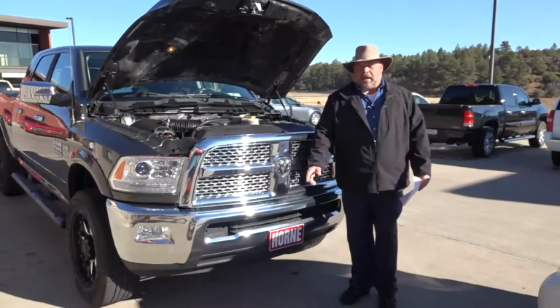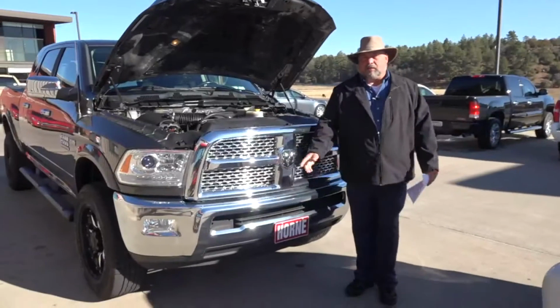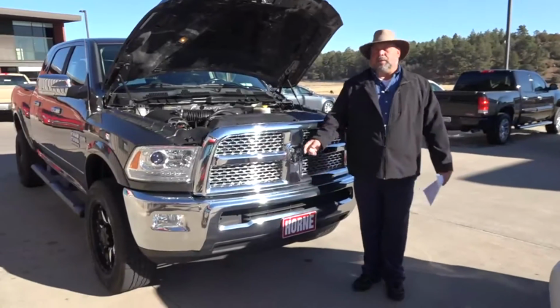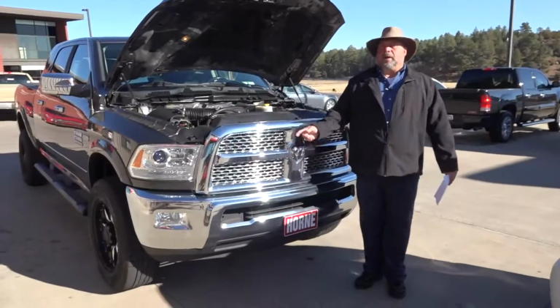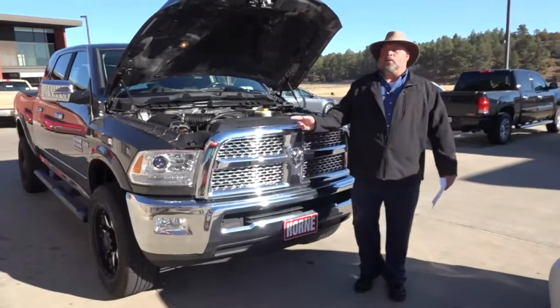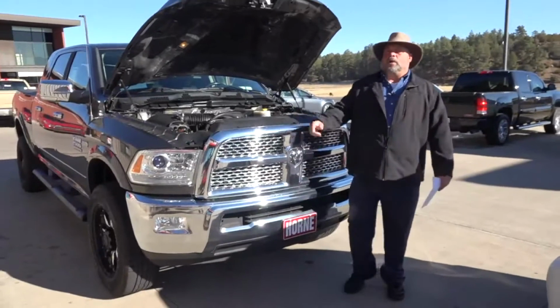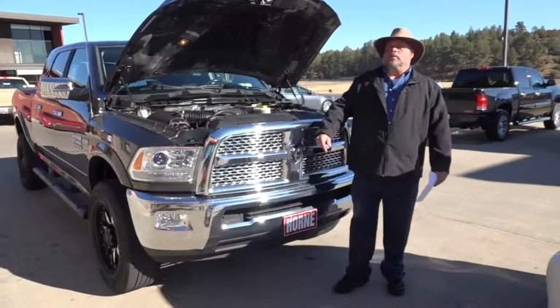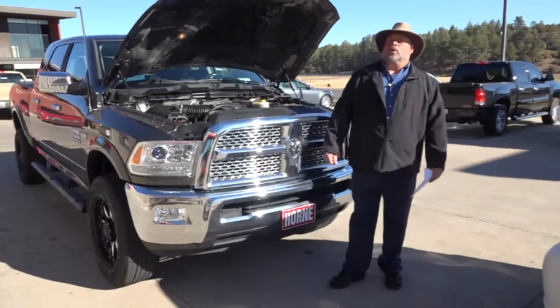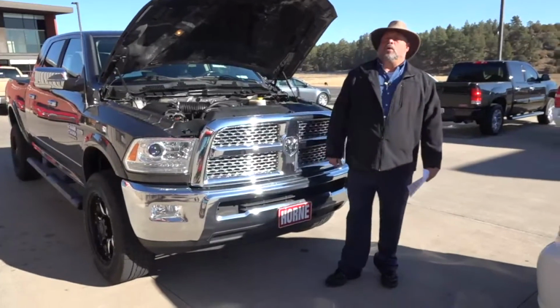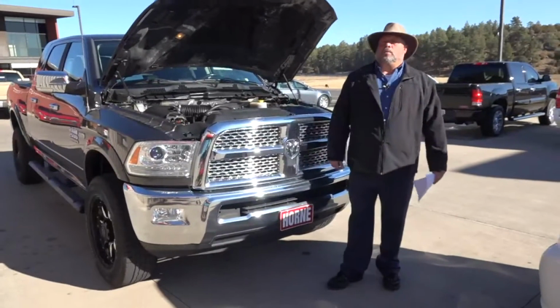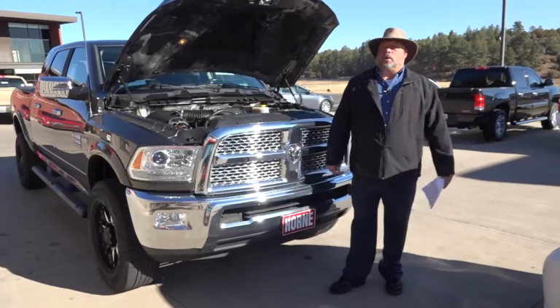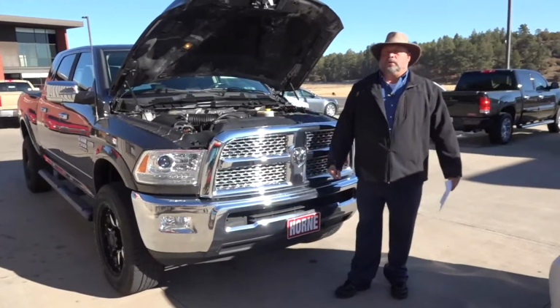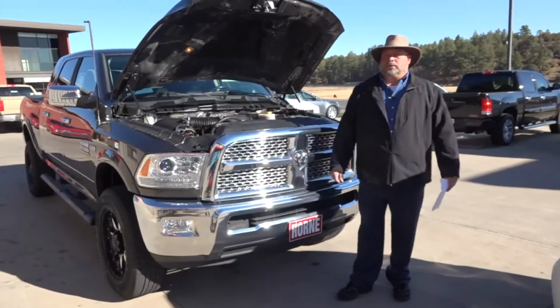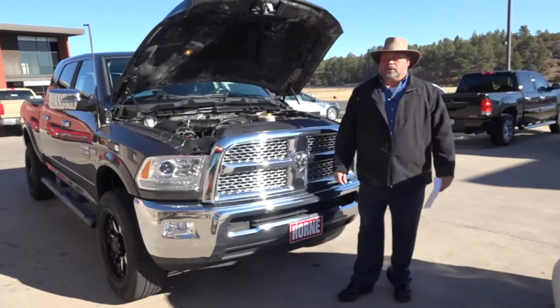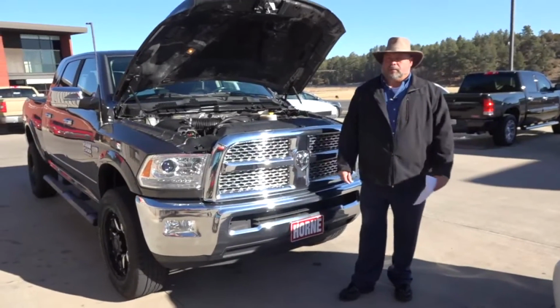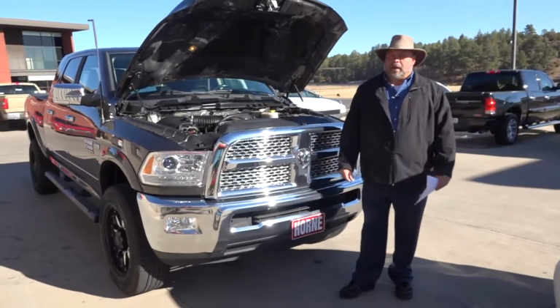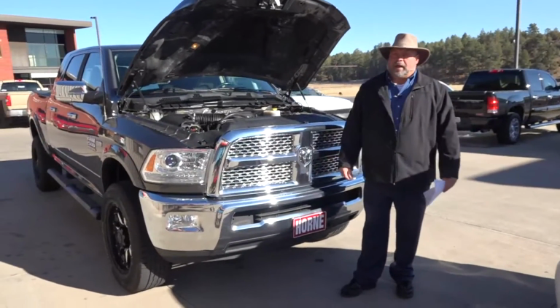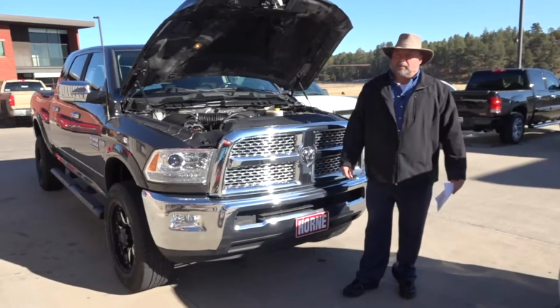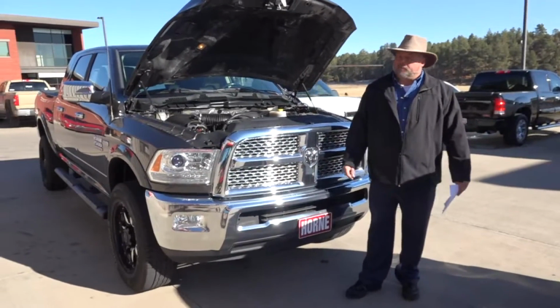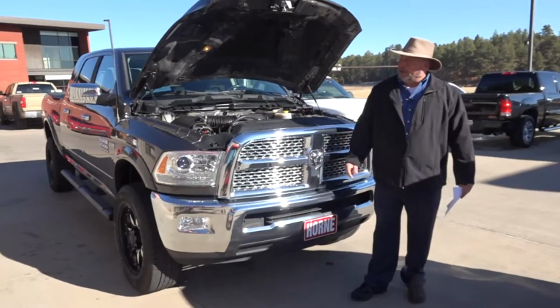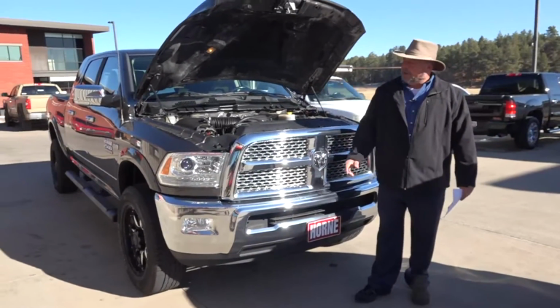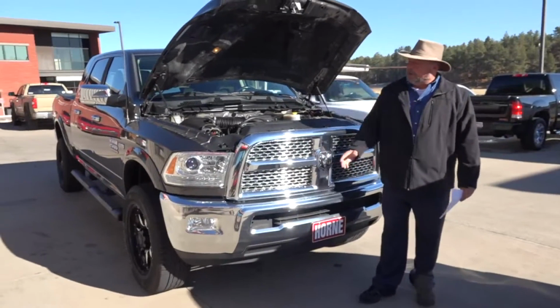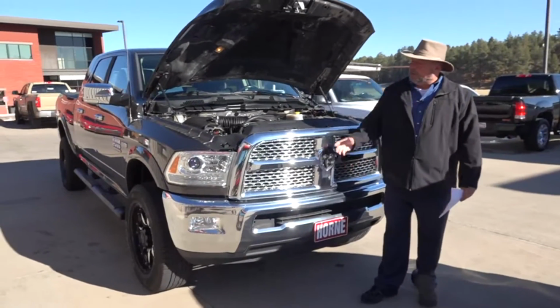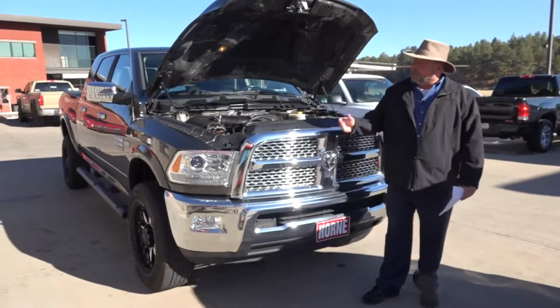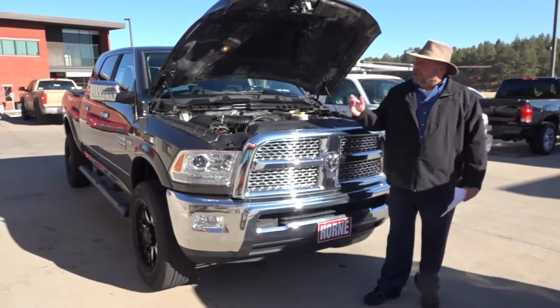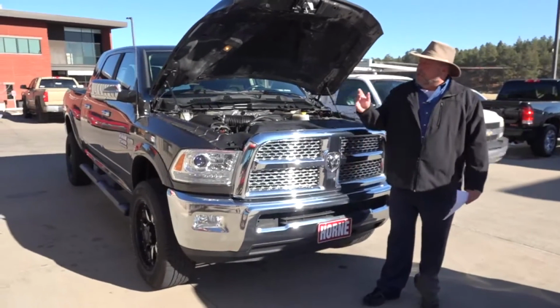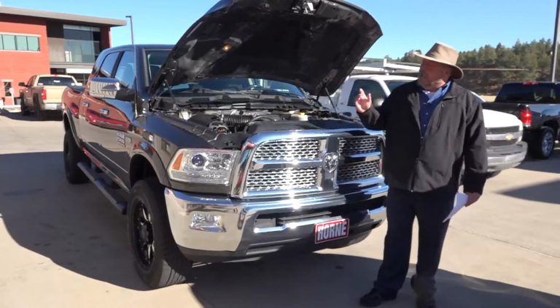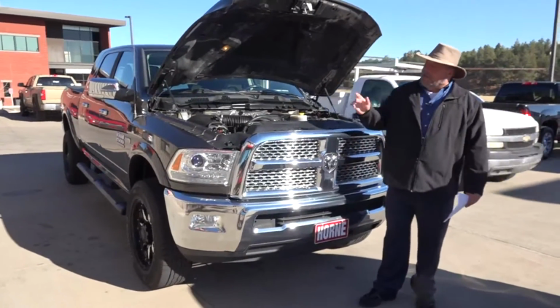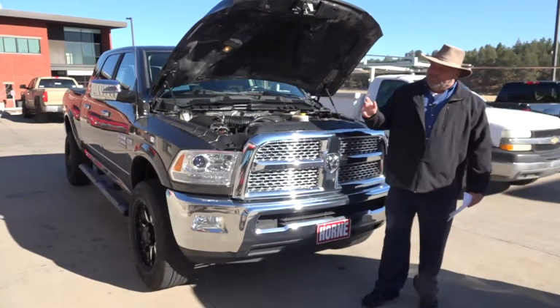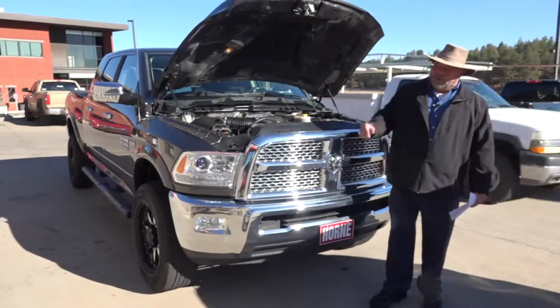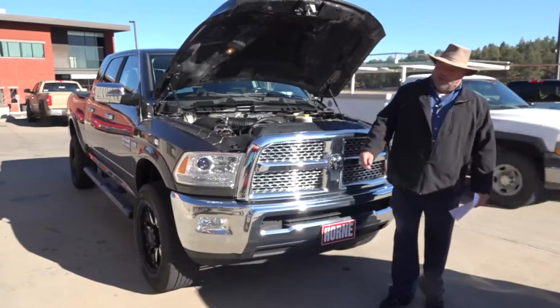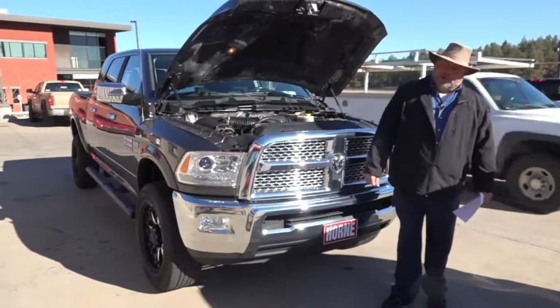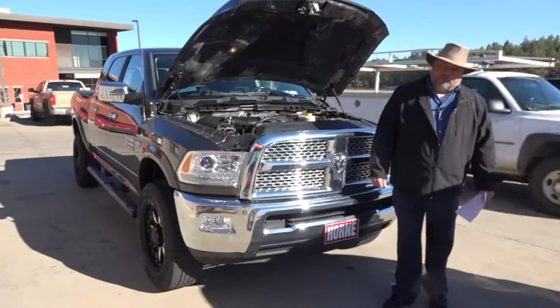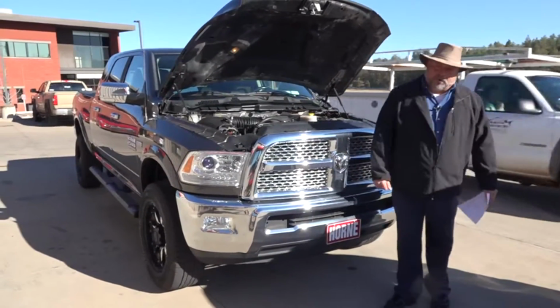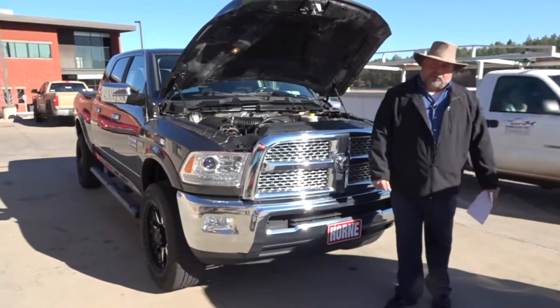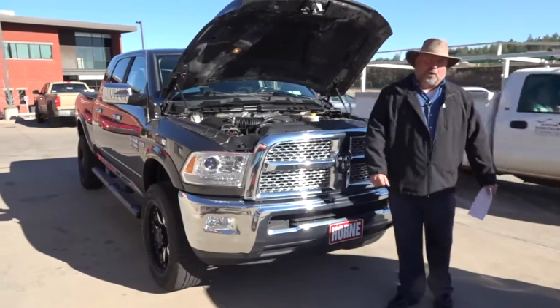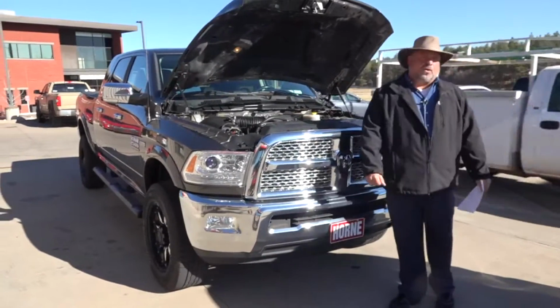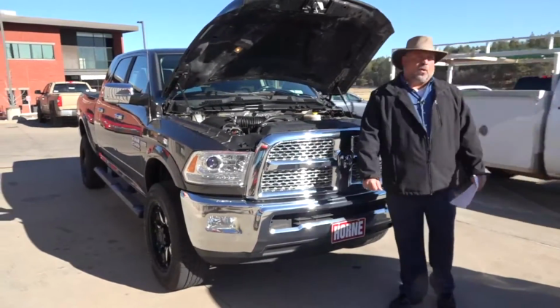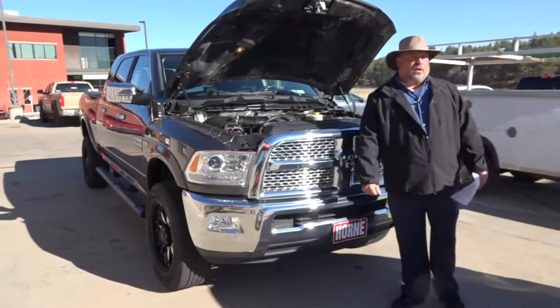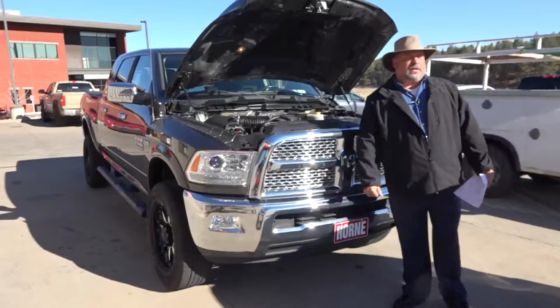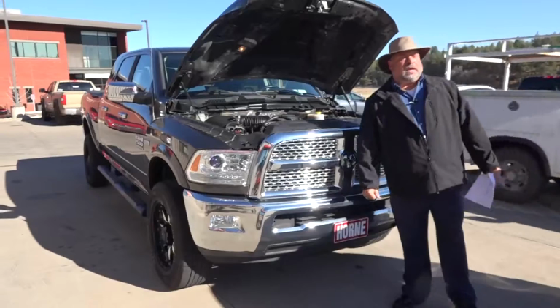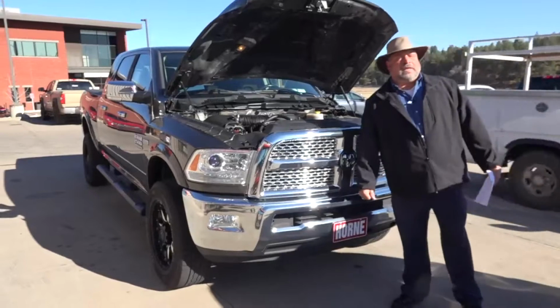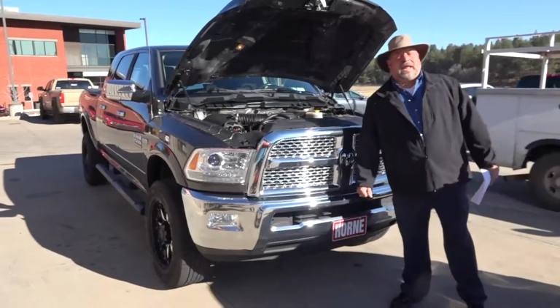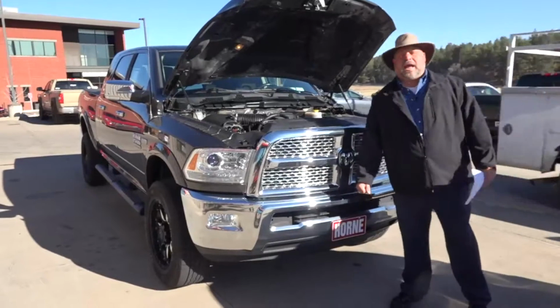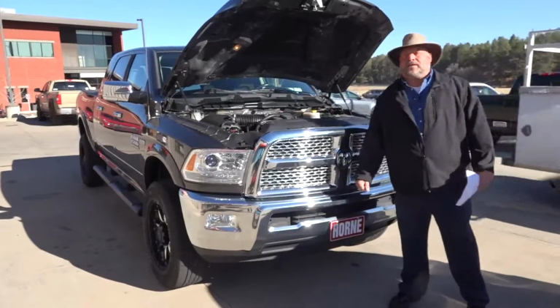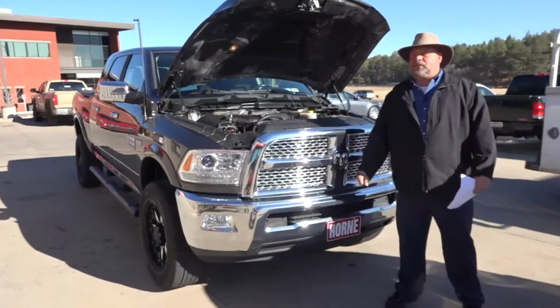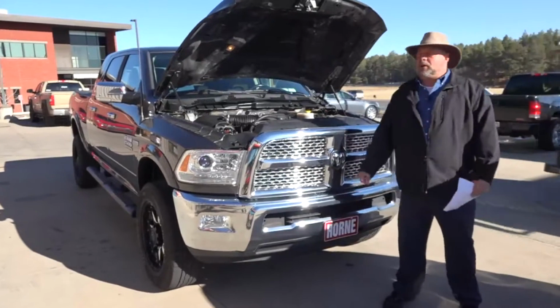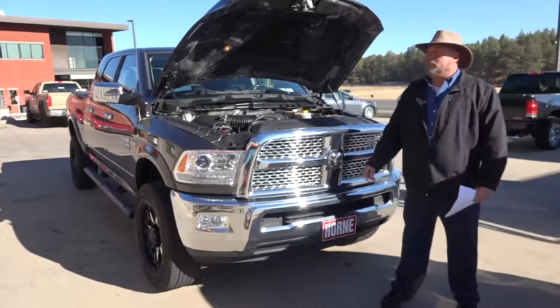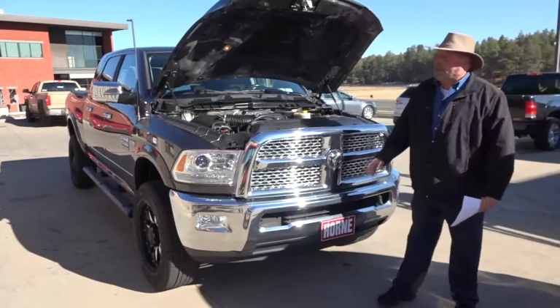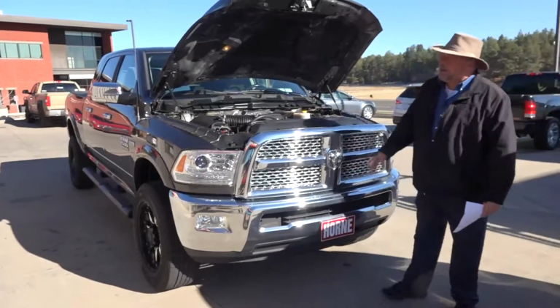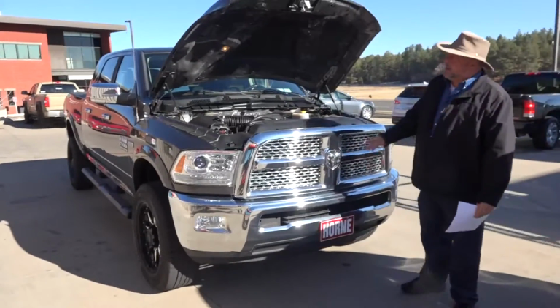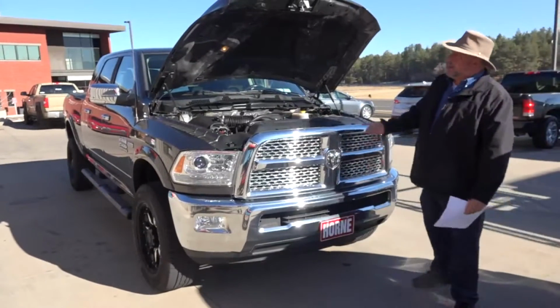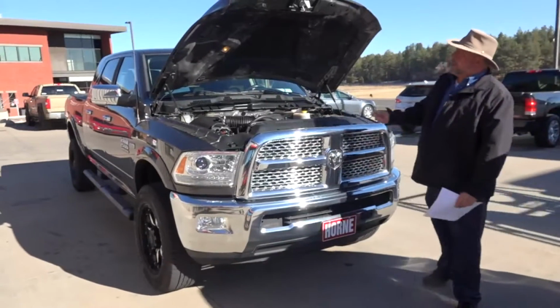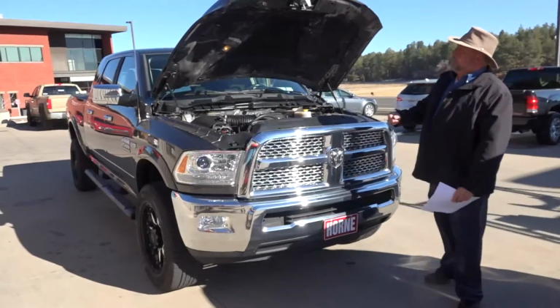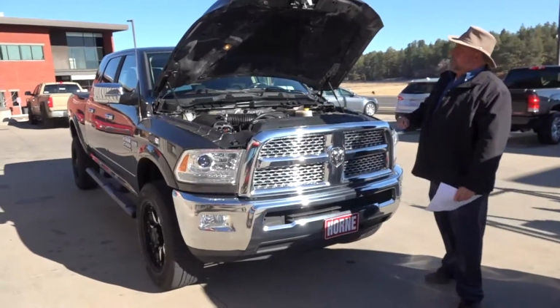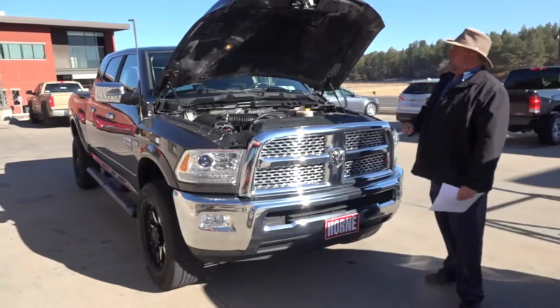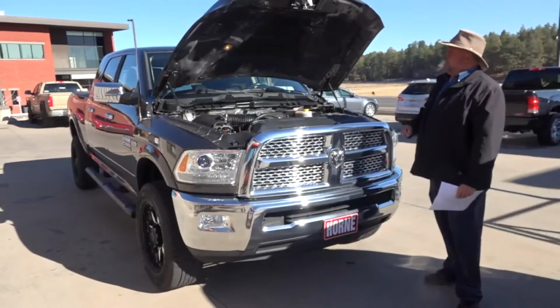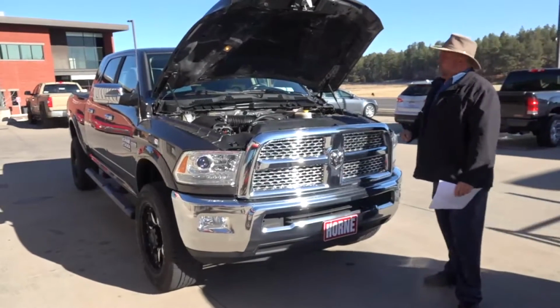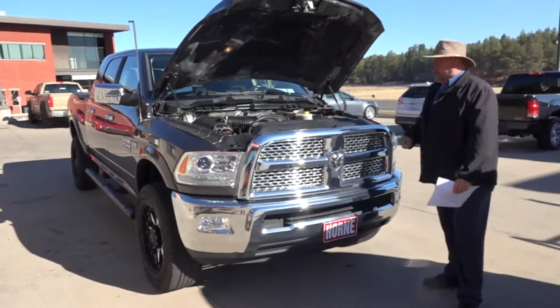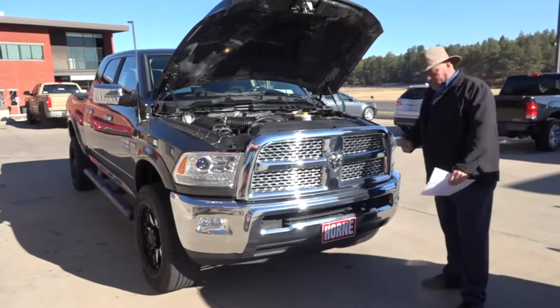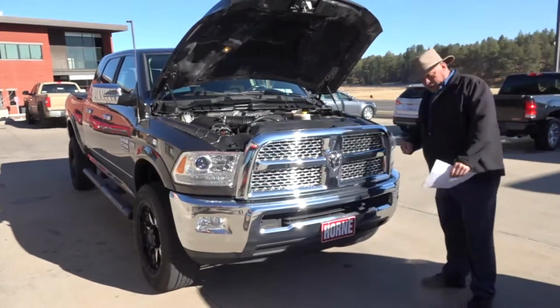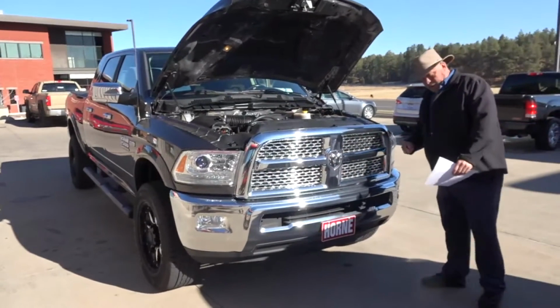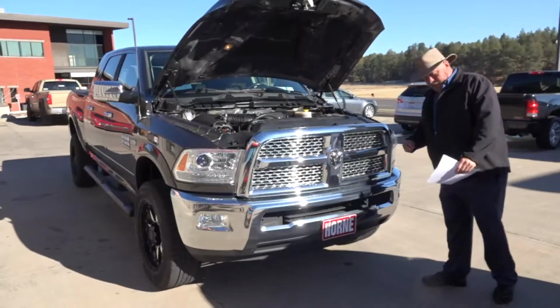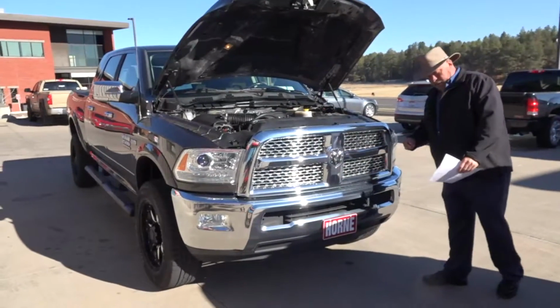Hey everybody, welcome to Horn Motors. My name is Big Rich, and if you're looking for a three-quarter ton gas truck, man, I've got the Mac Daddy right here.